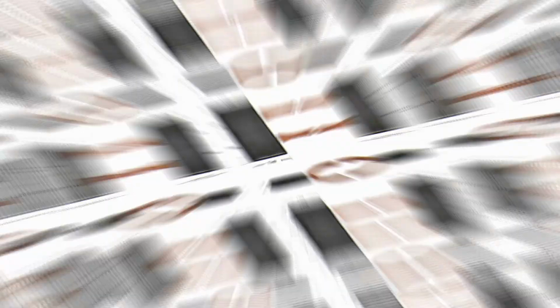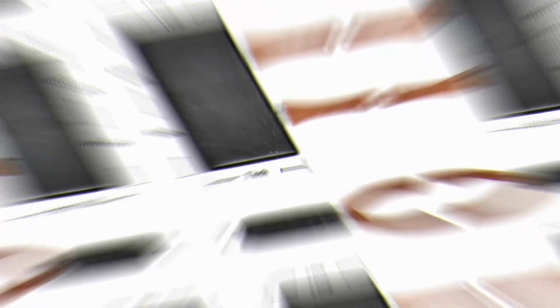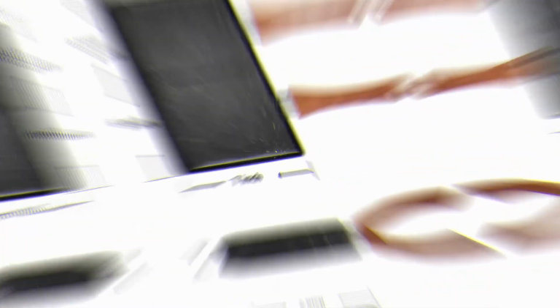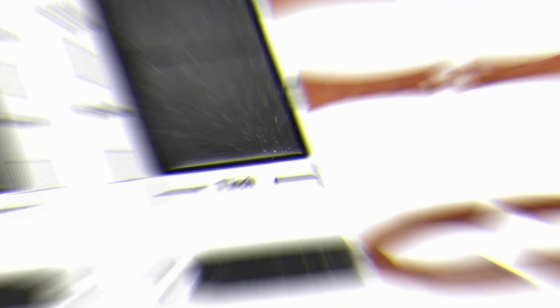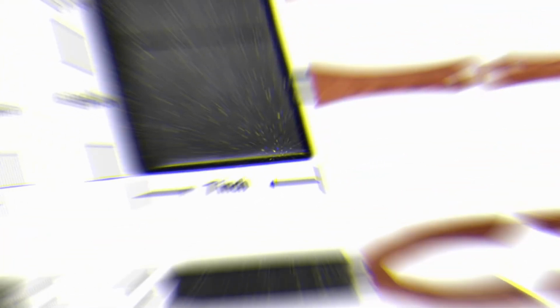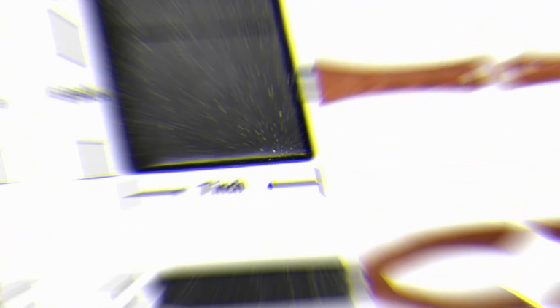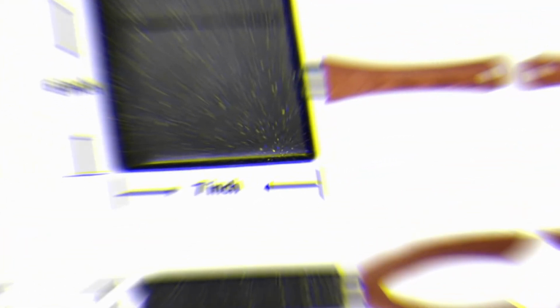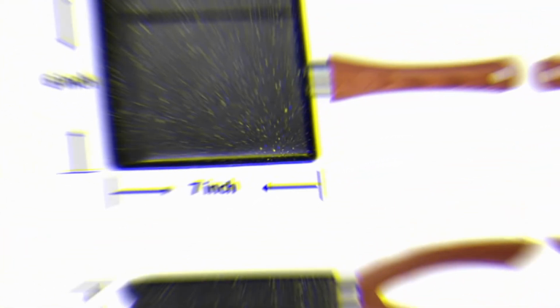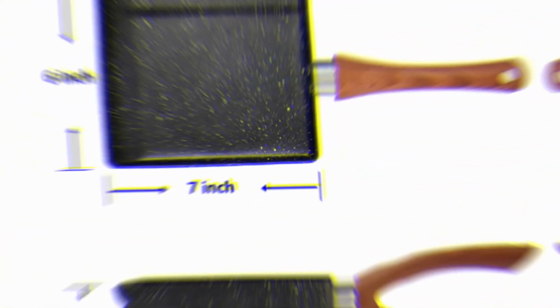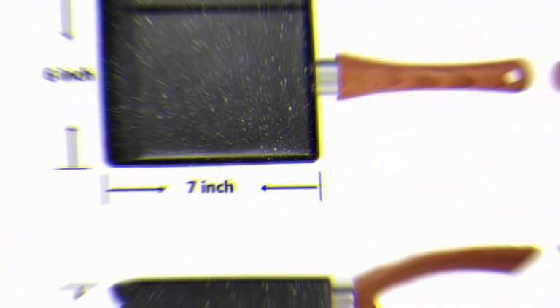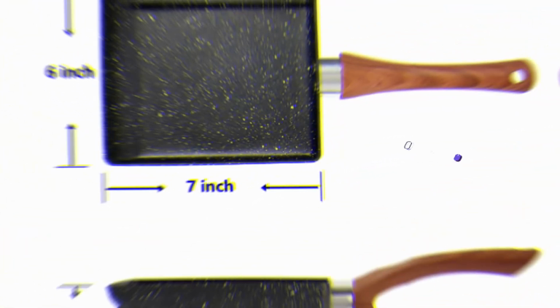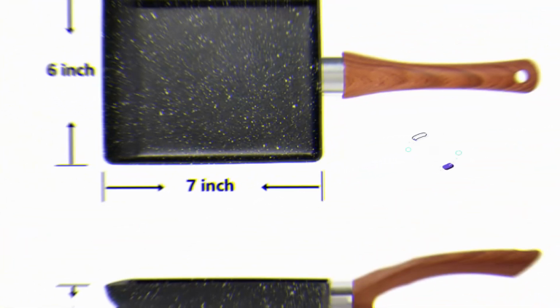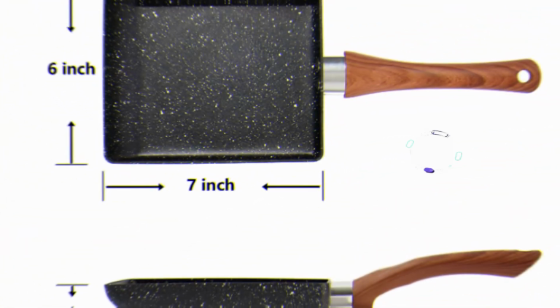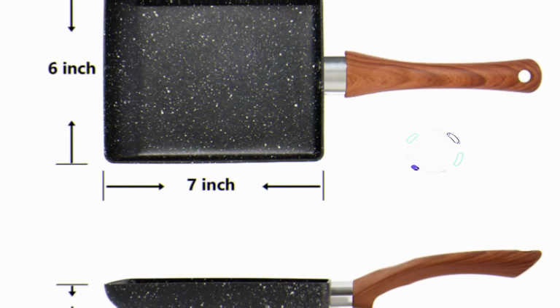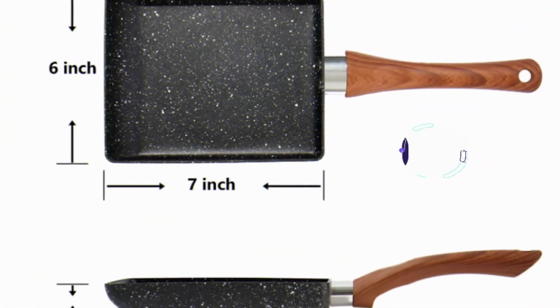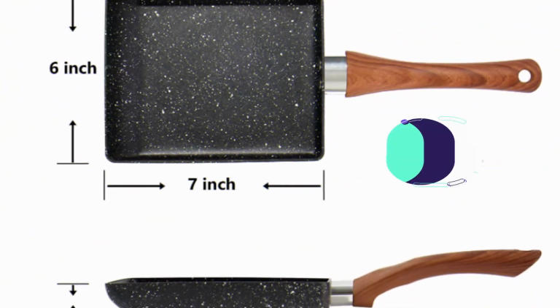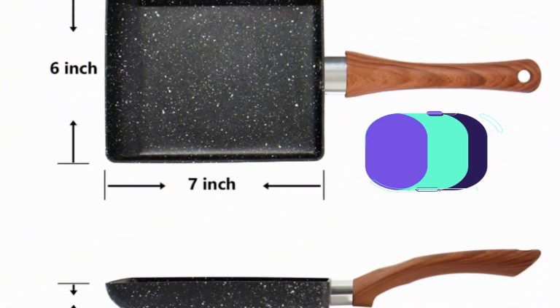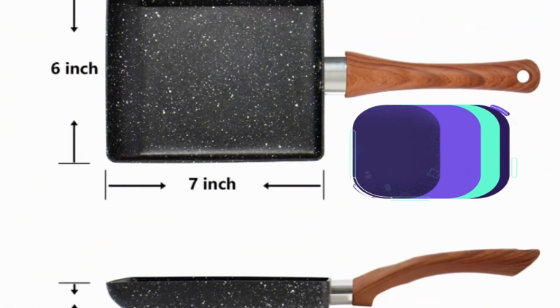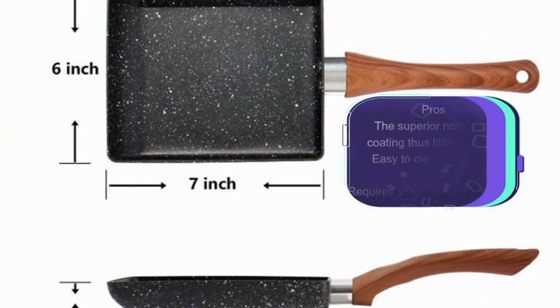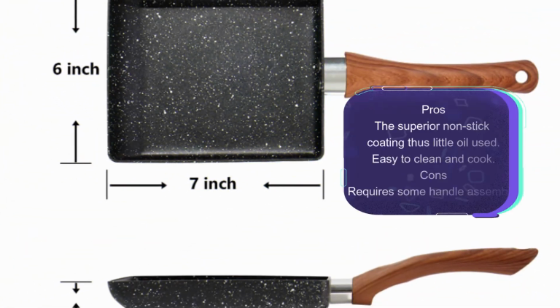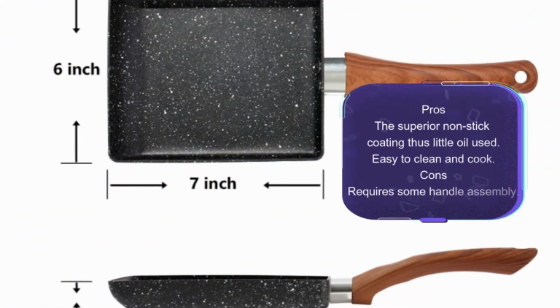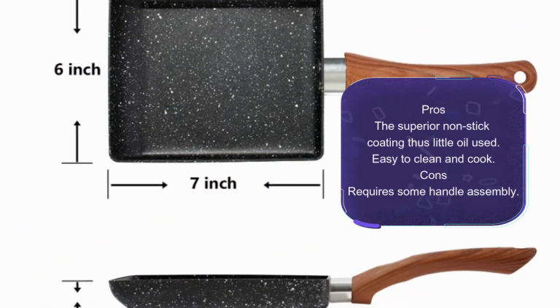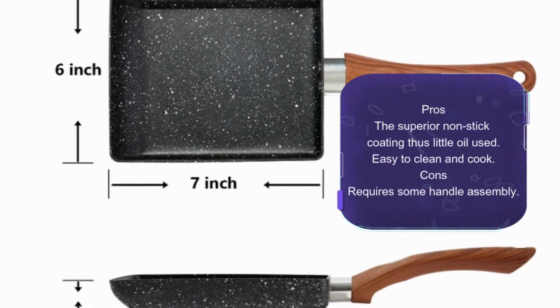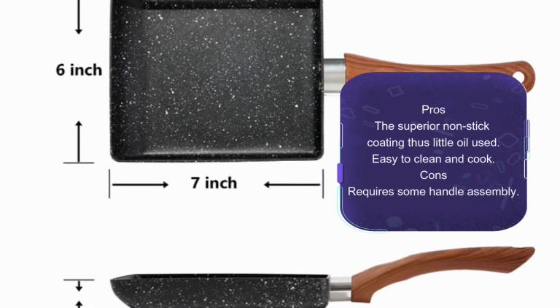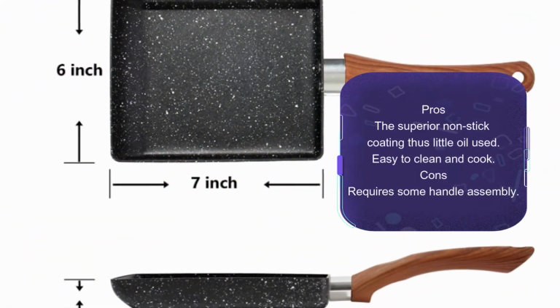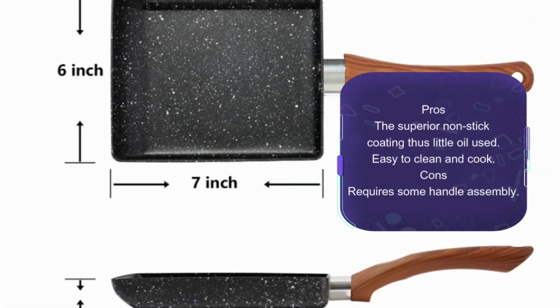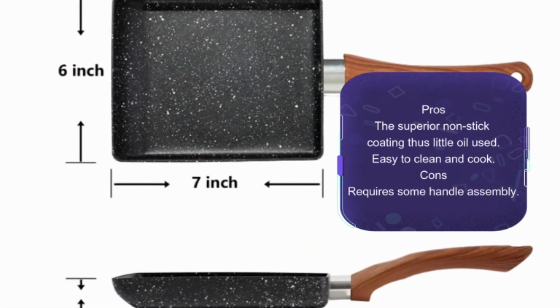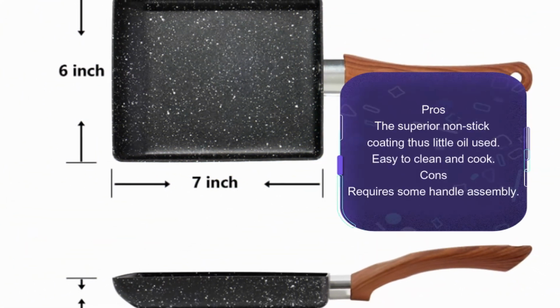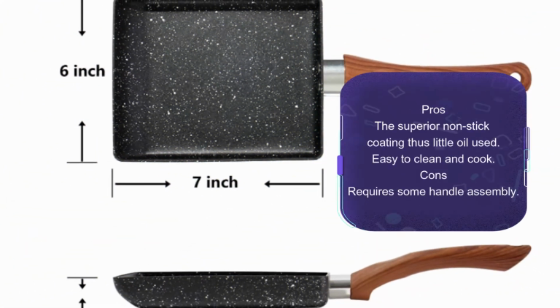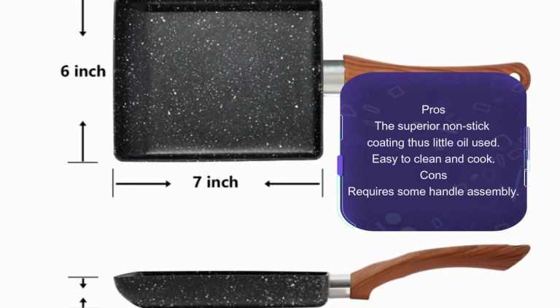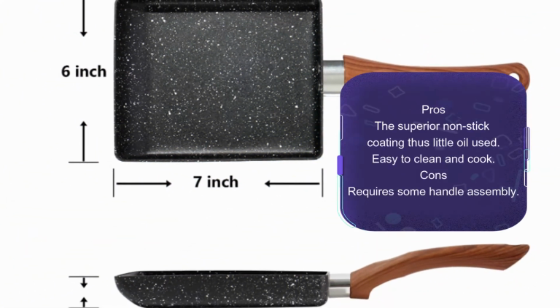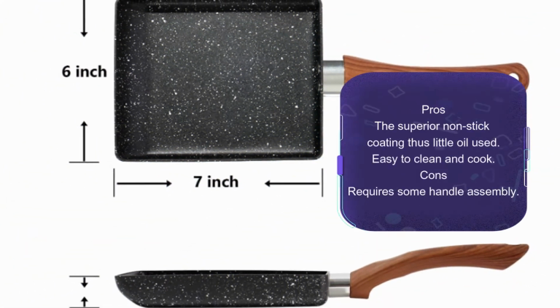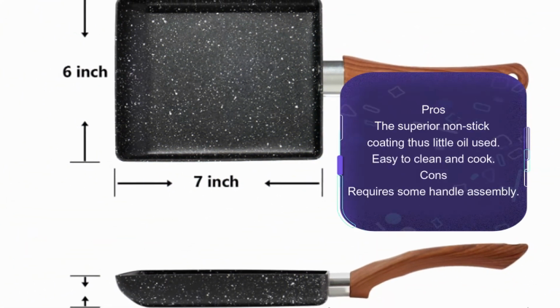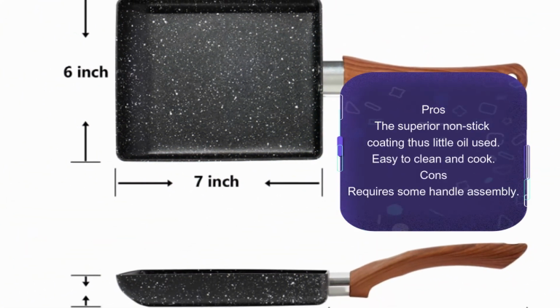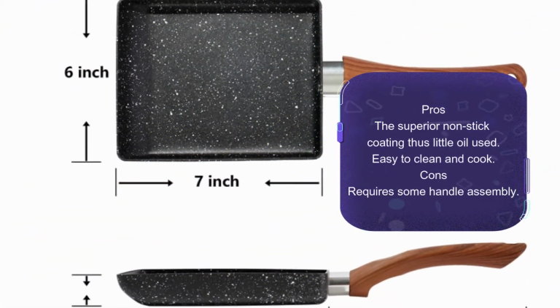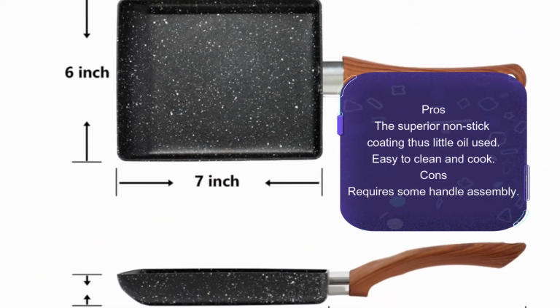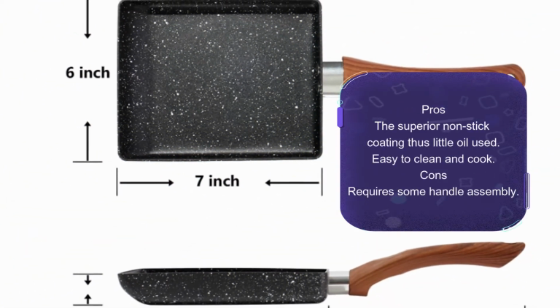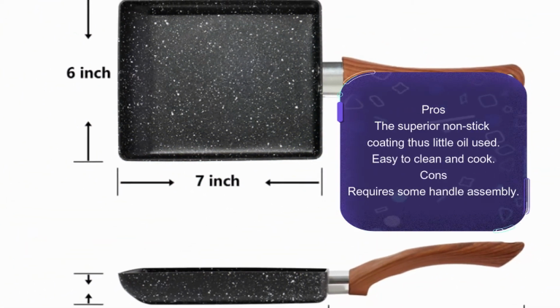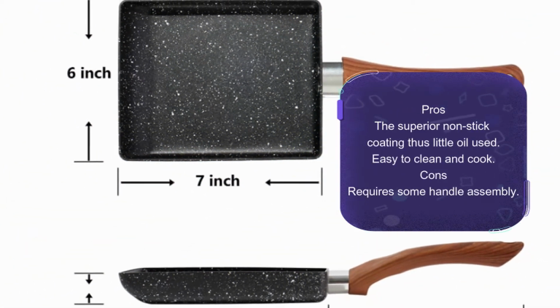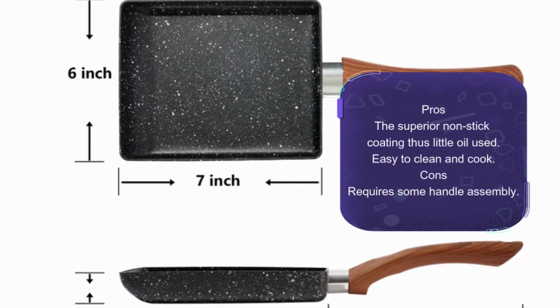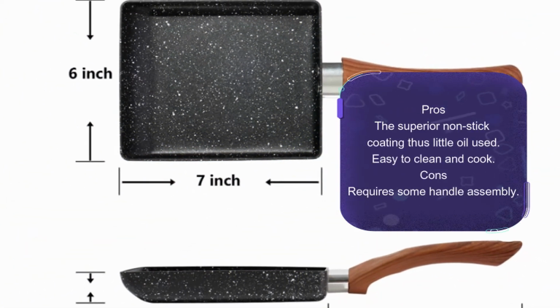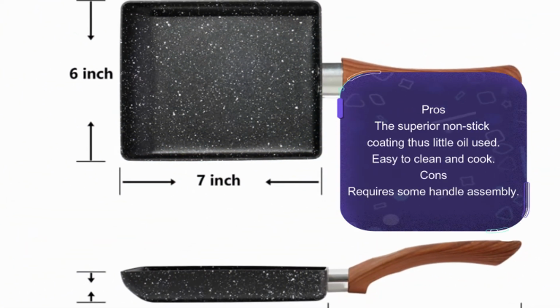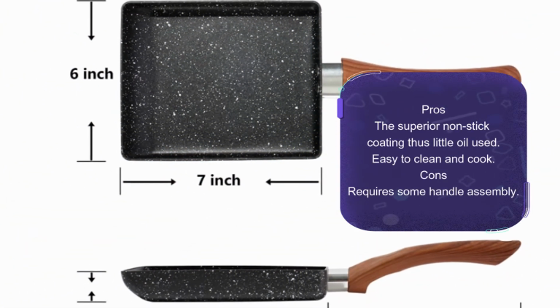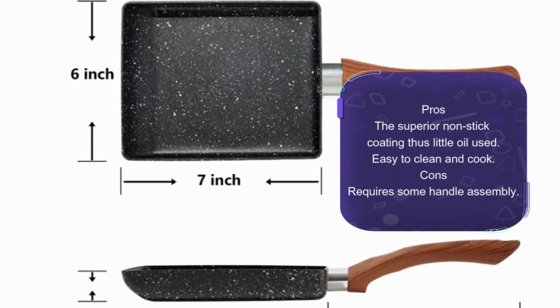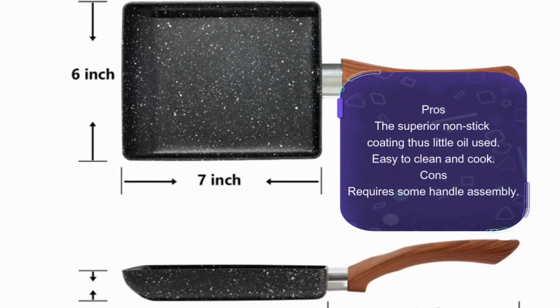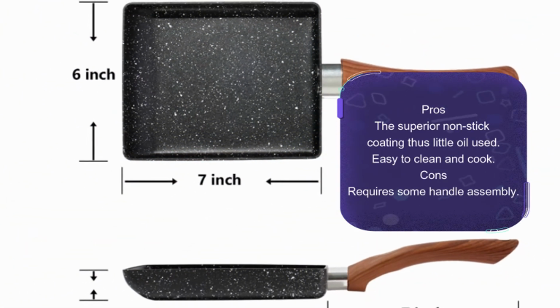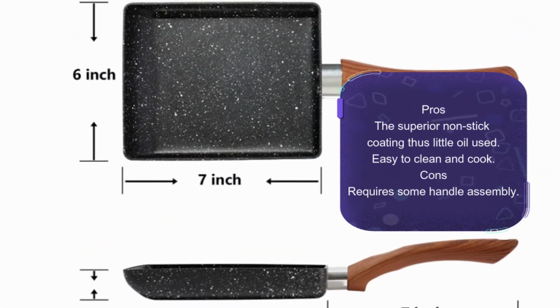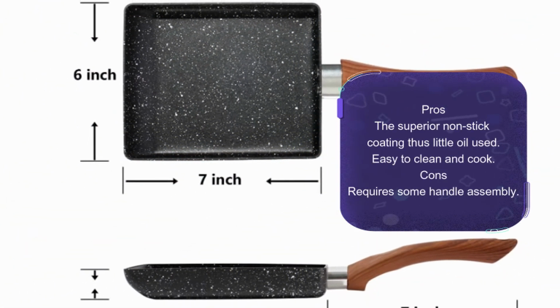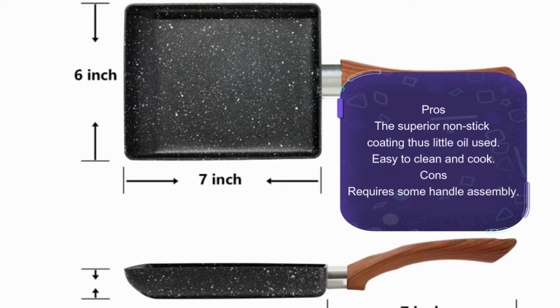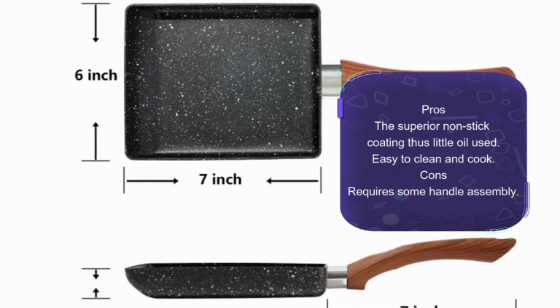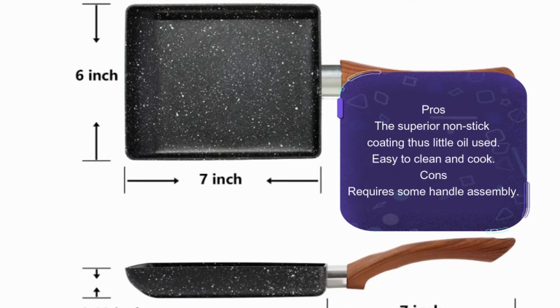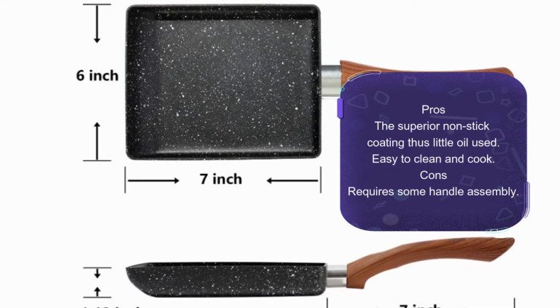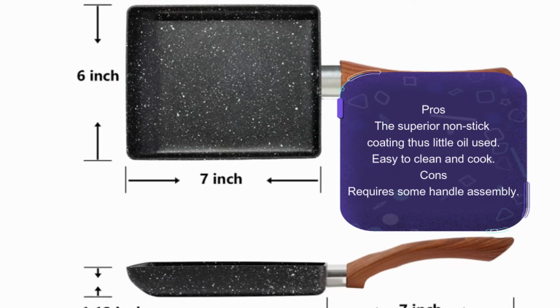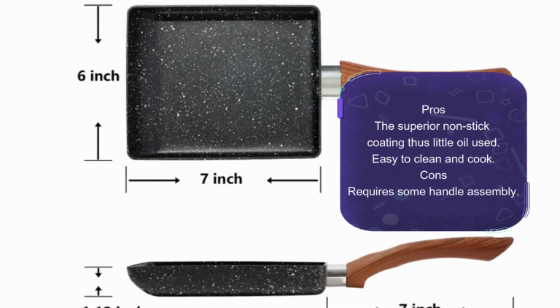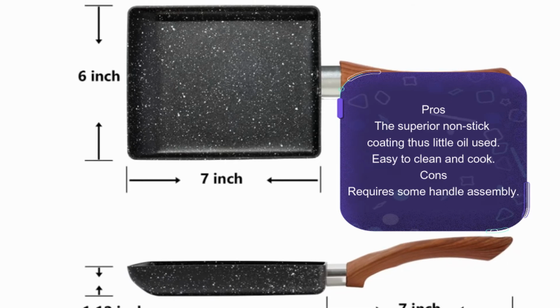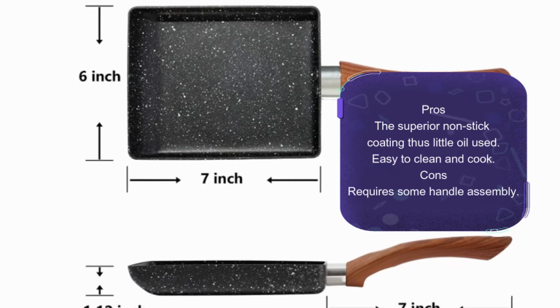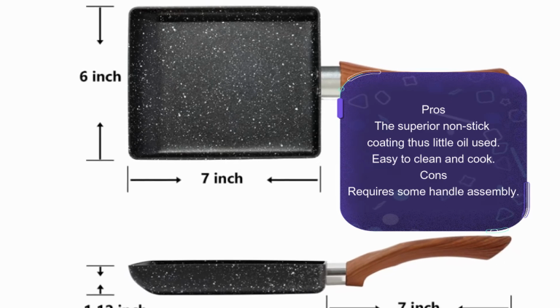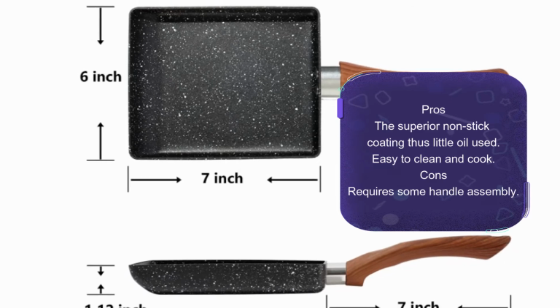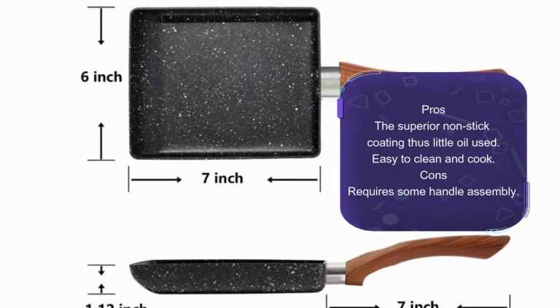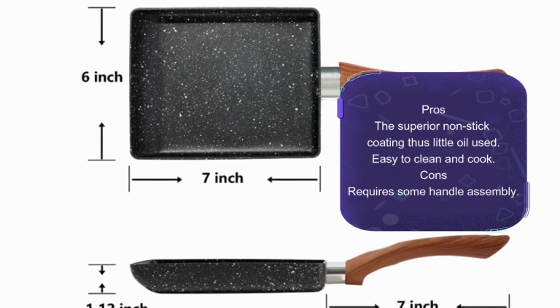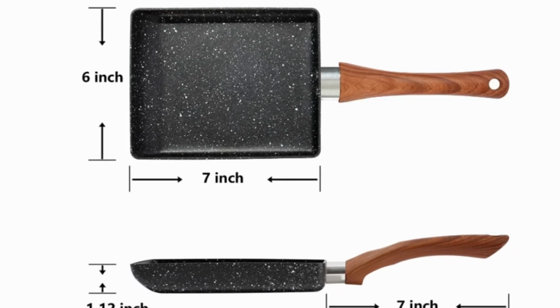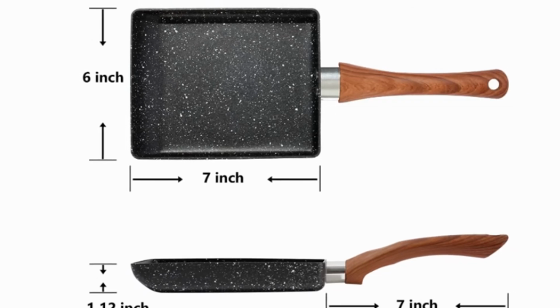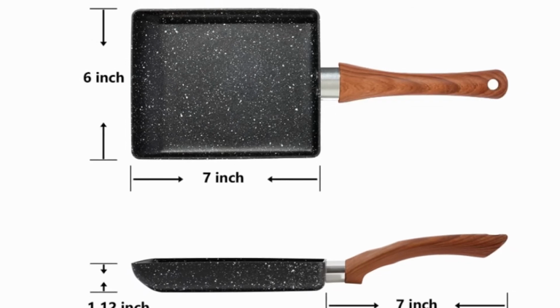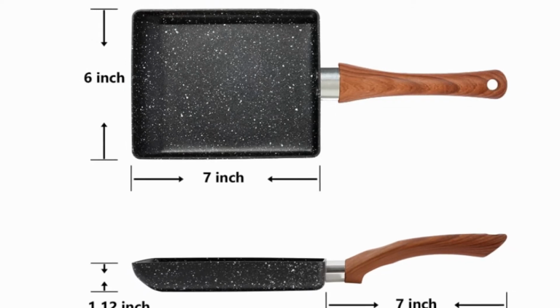Overall, this is a rectangular-shaped pan with easy operation. It also features an ergonomic bakelite handle for easy grasping while cooking.